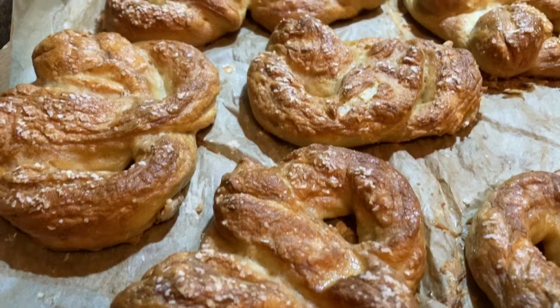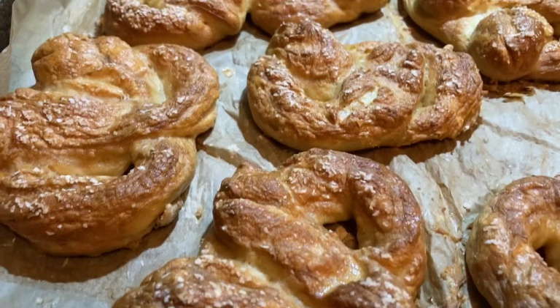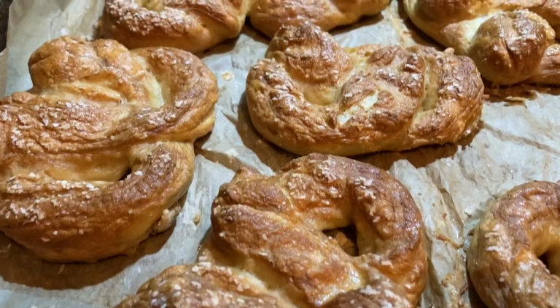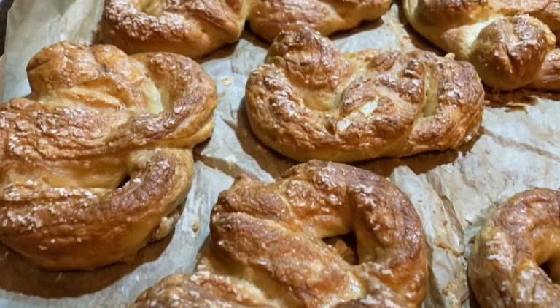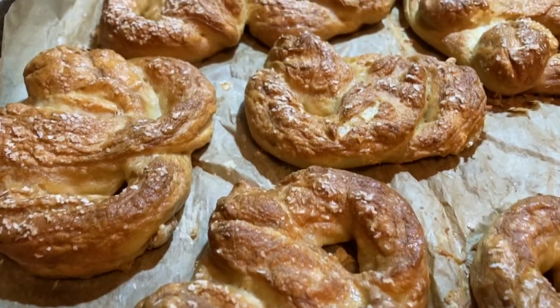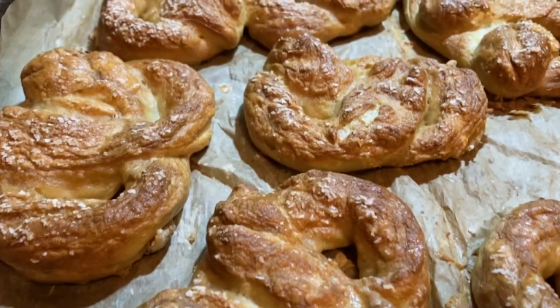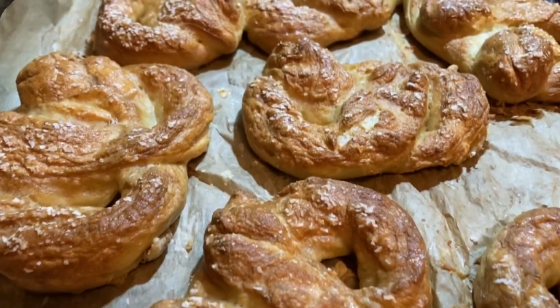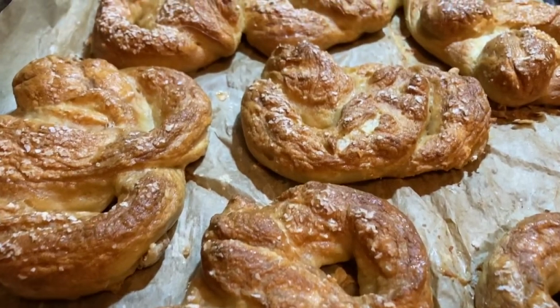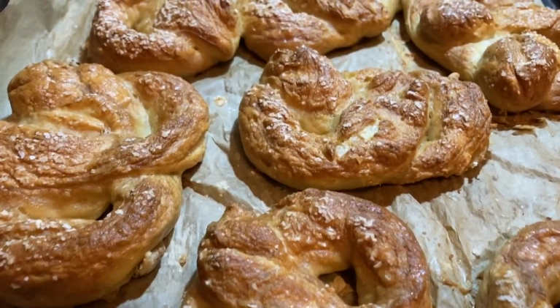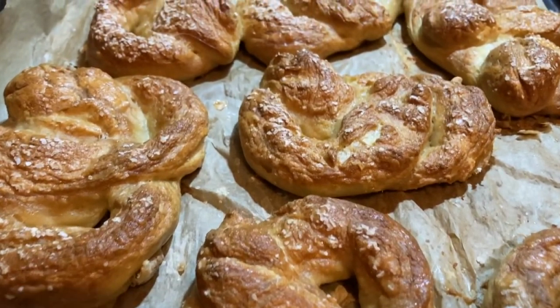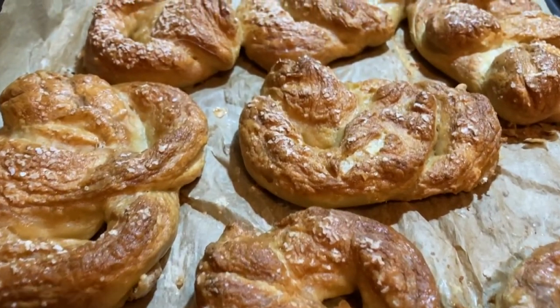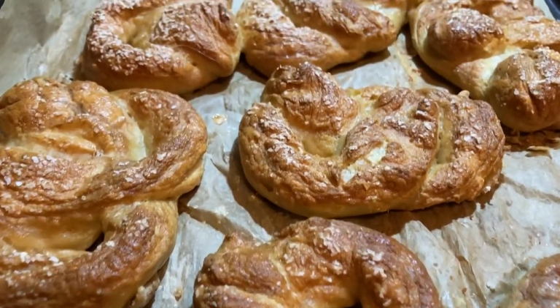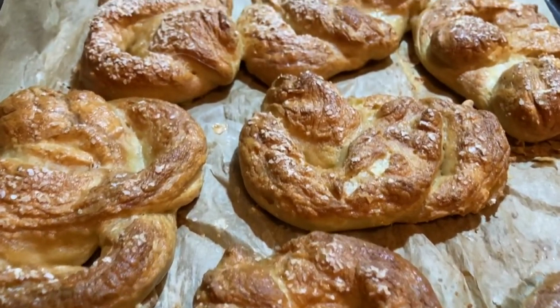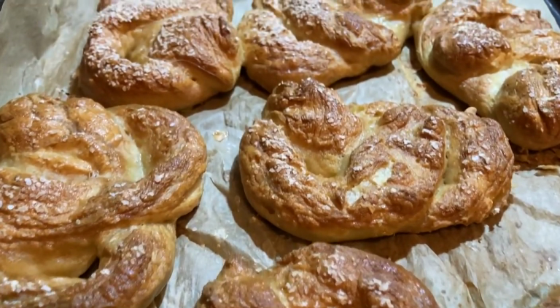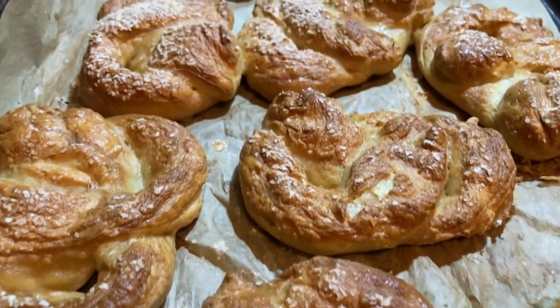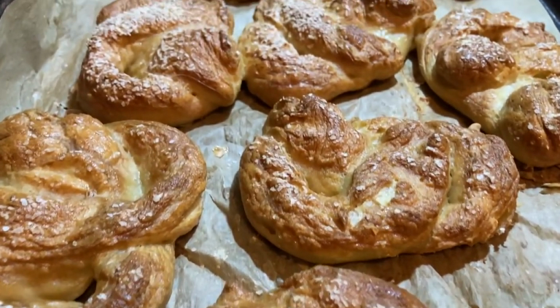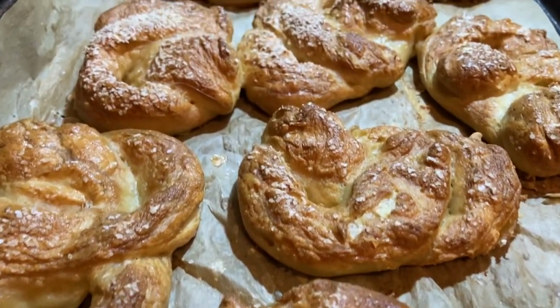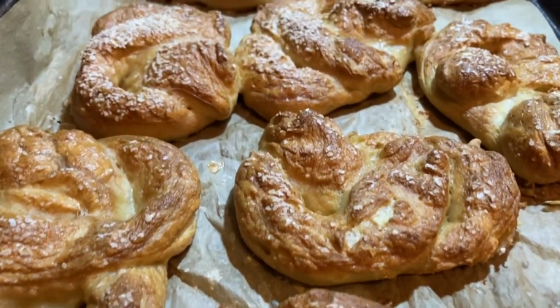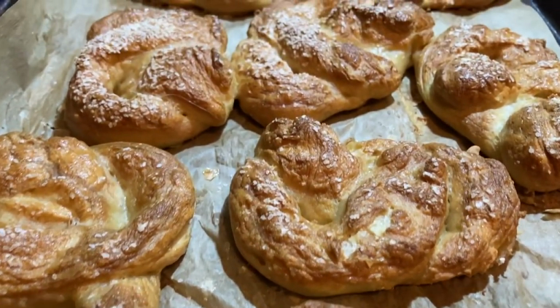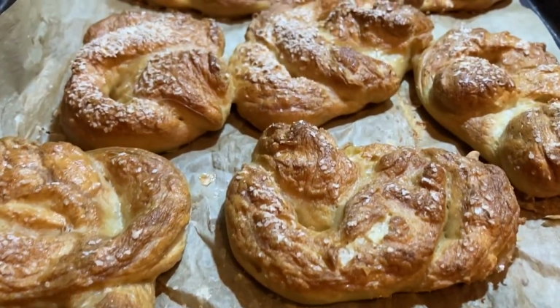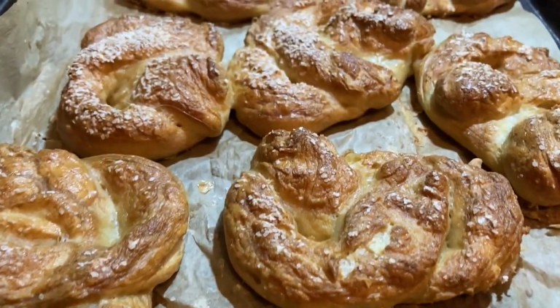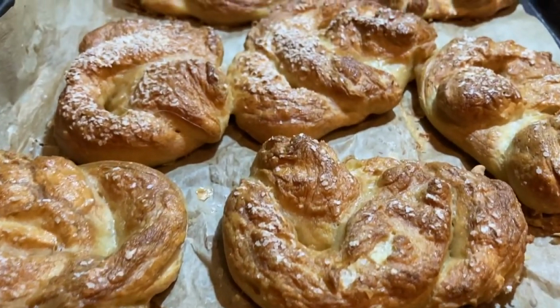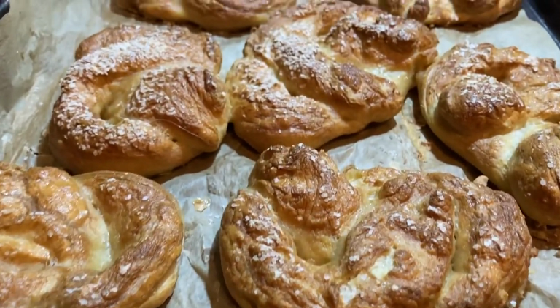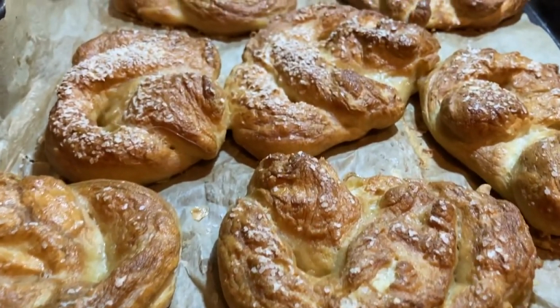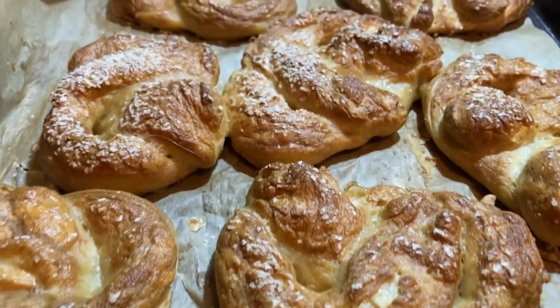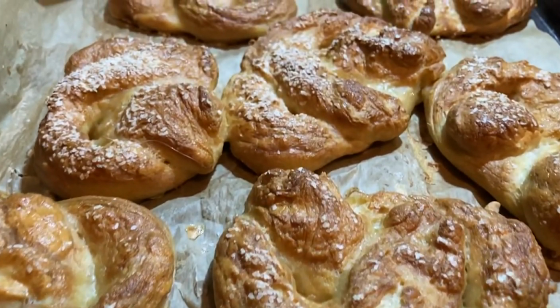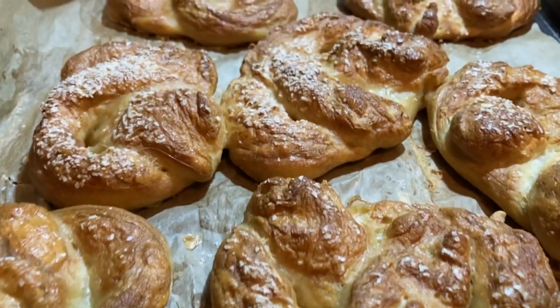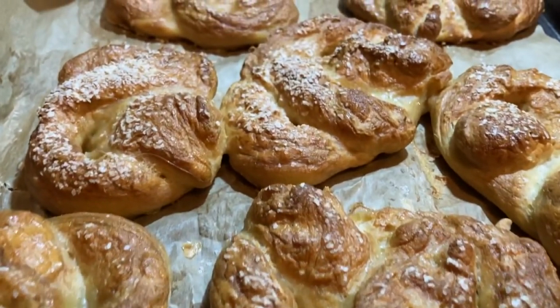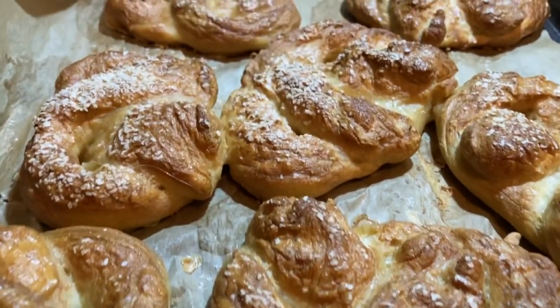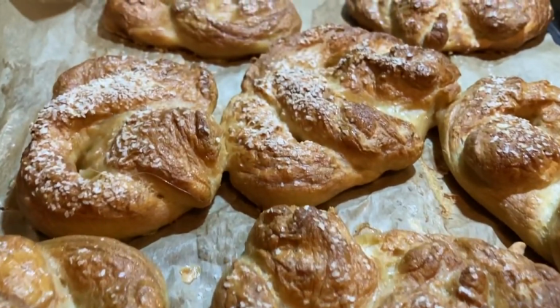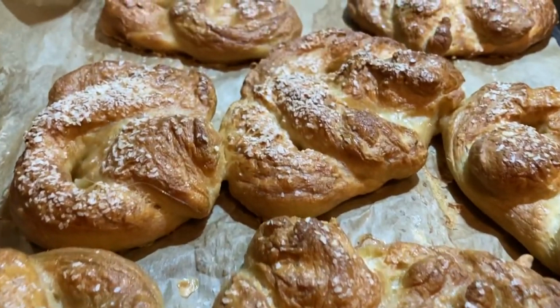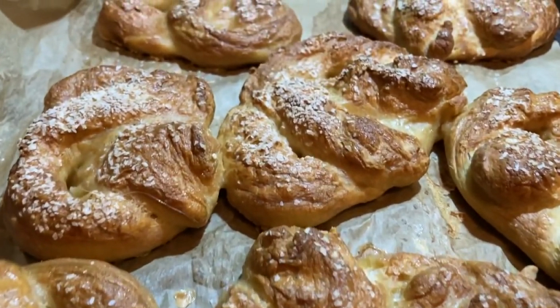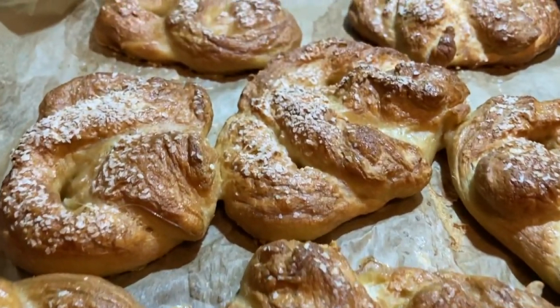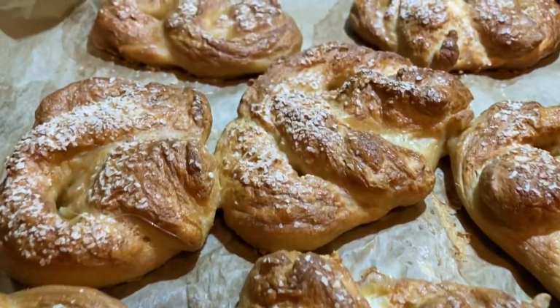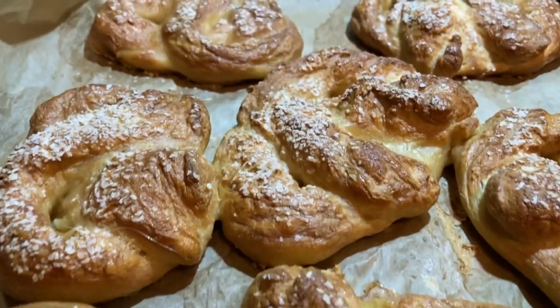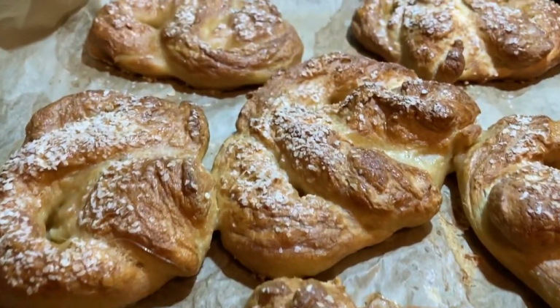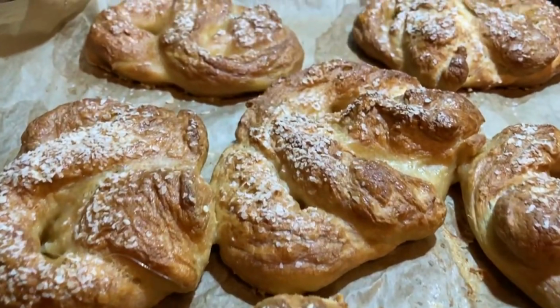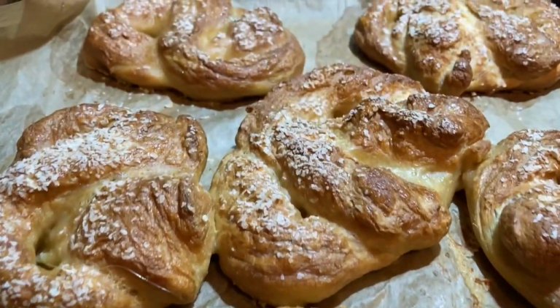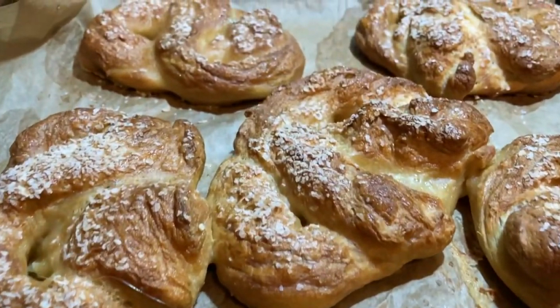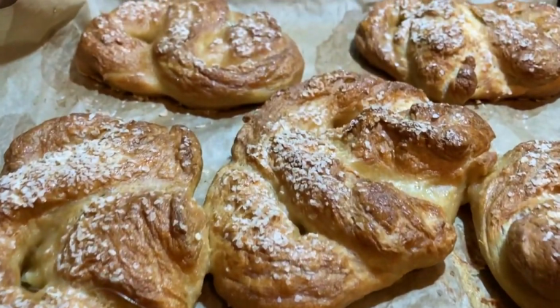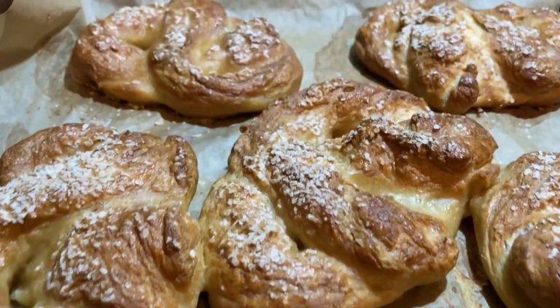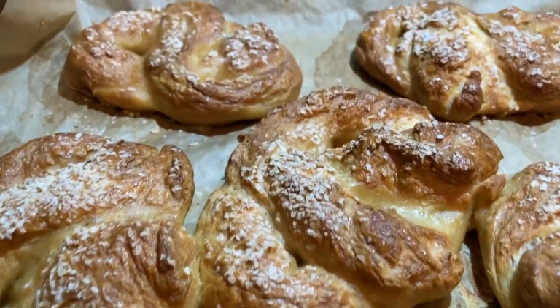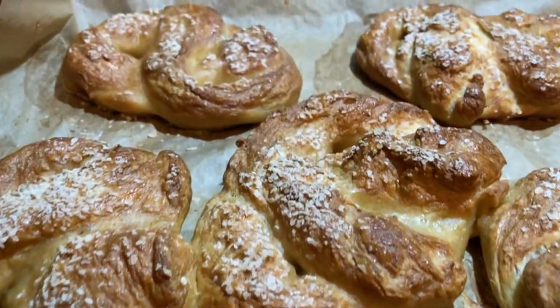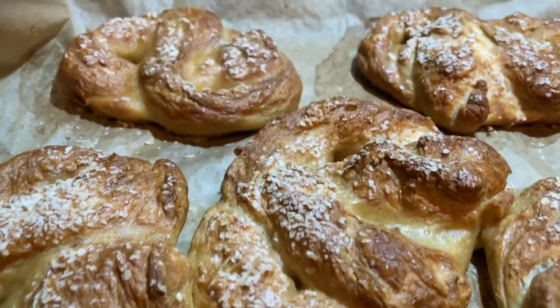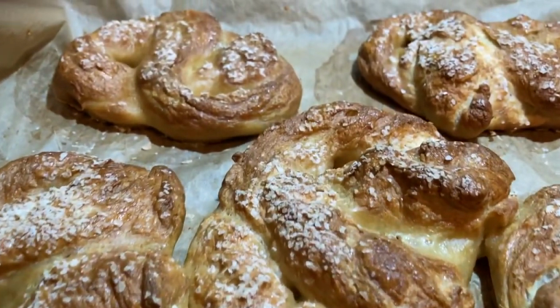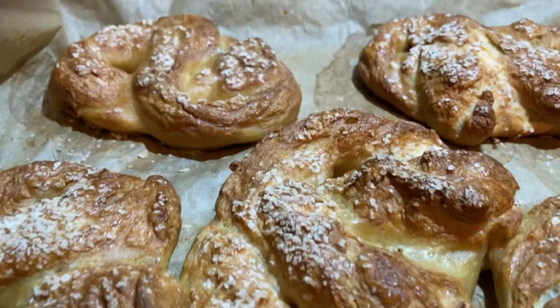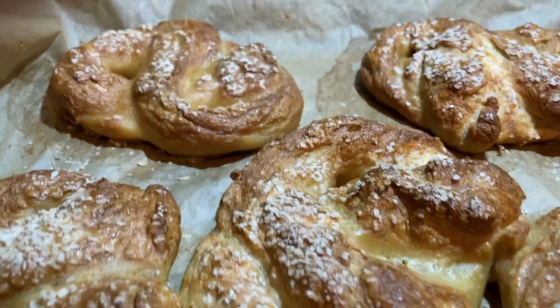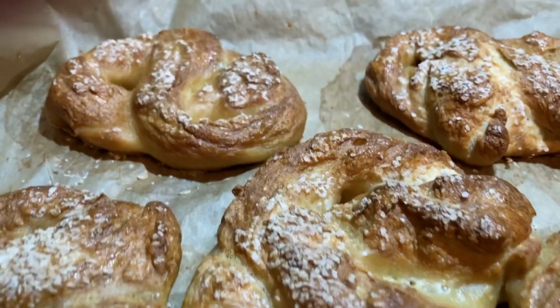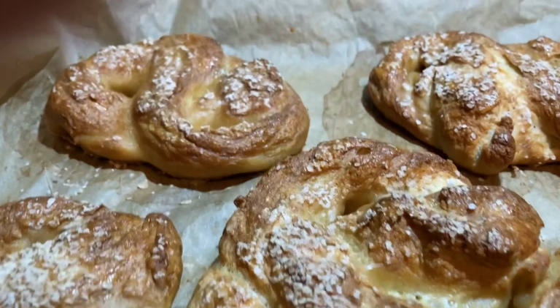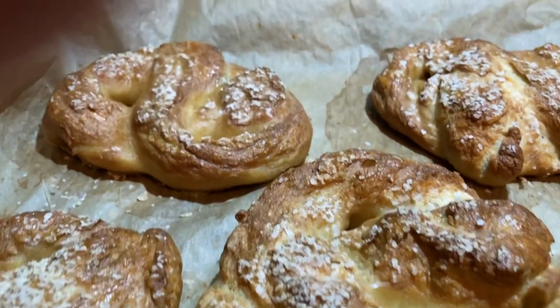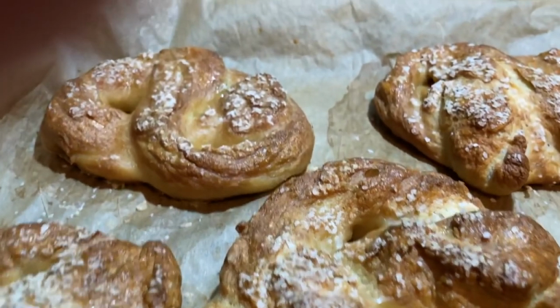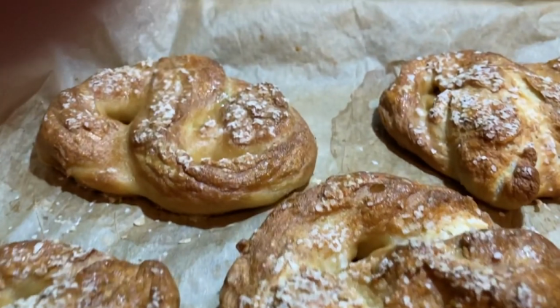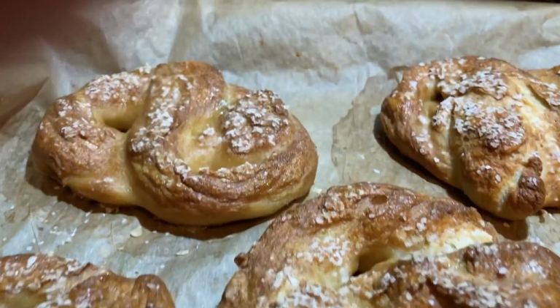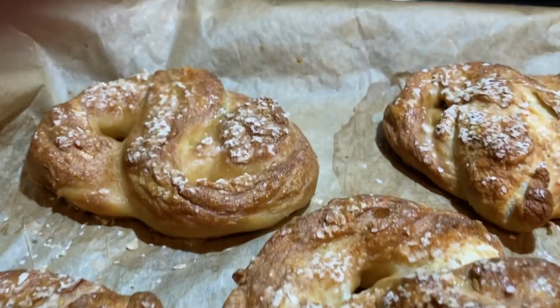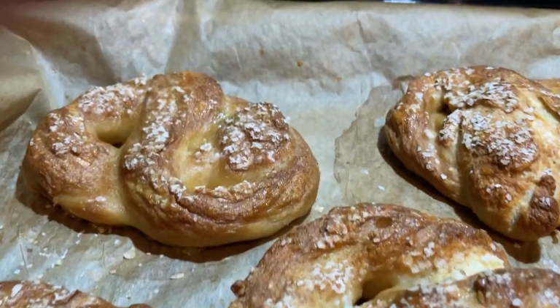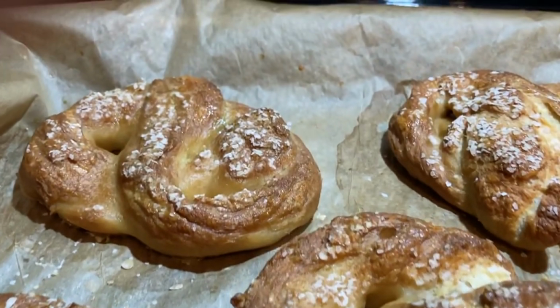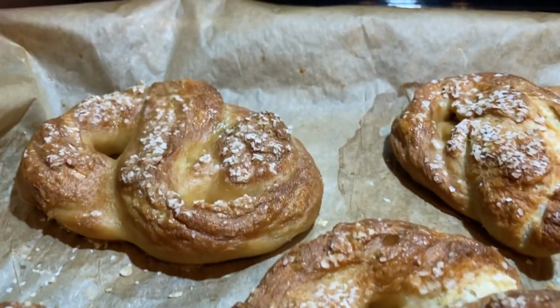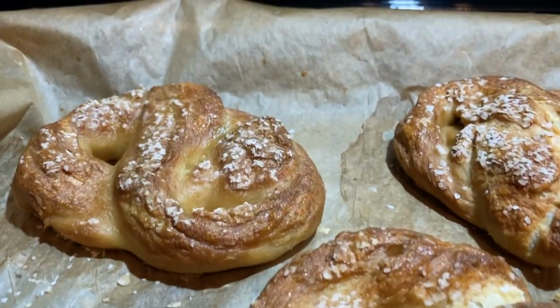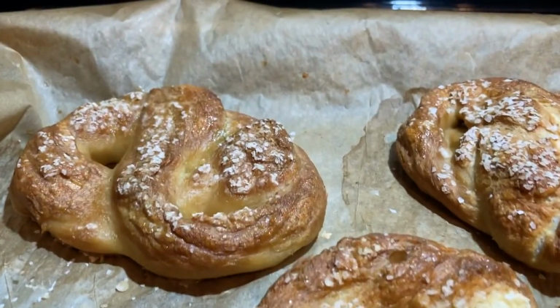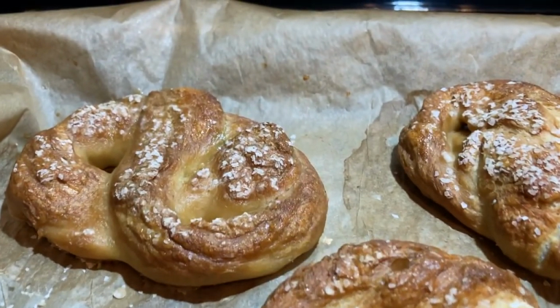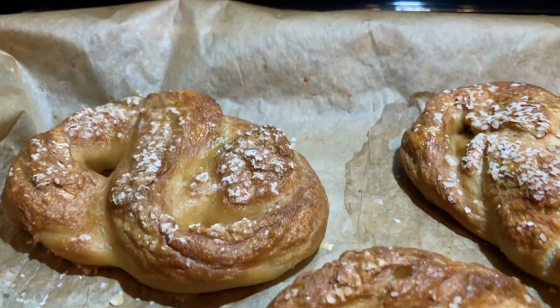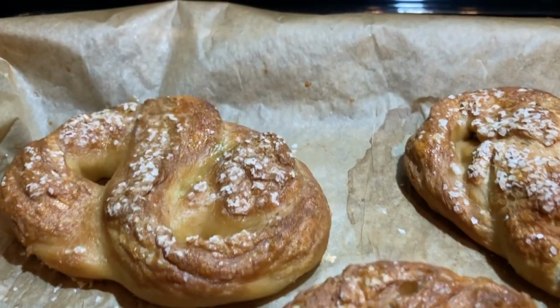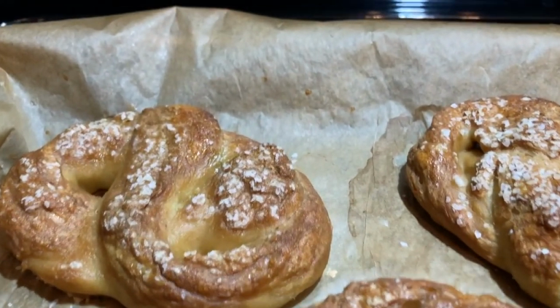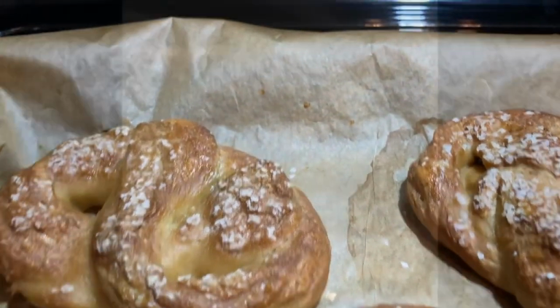Welcome back to another low production video. We're going to be making artisanal pretzels. This is going to take you about three hours.